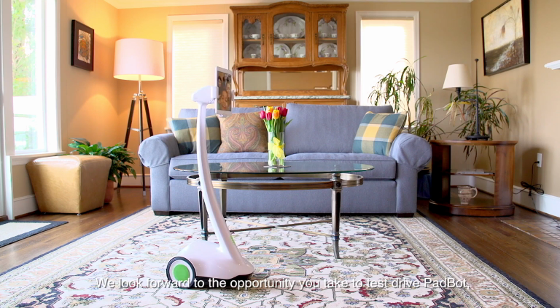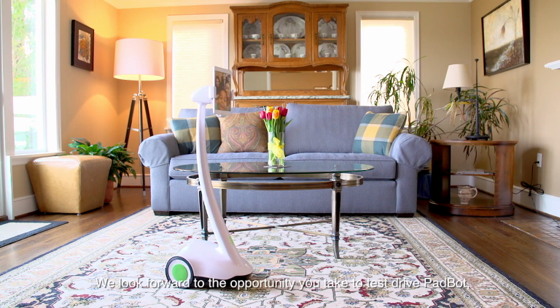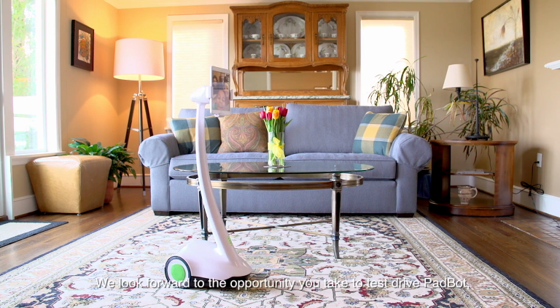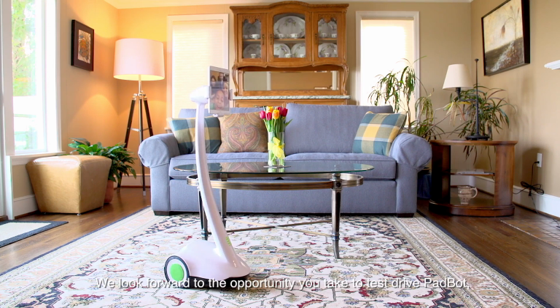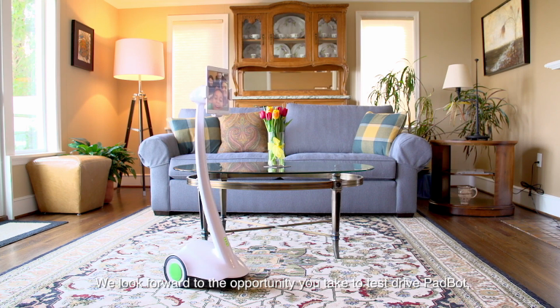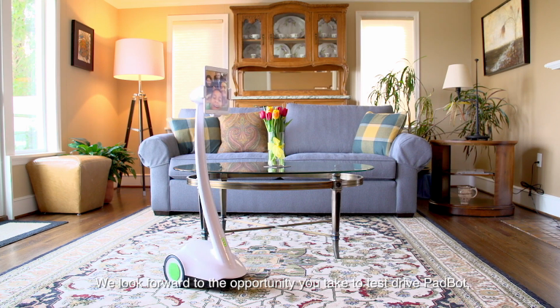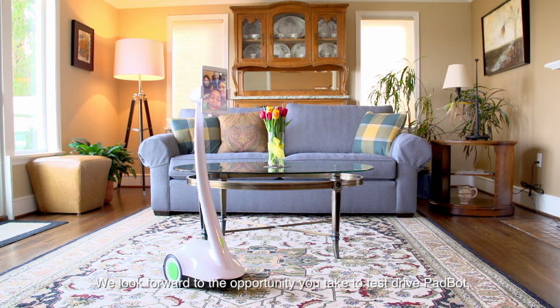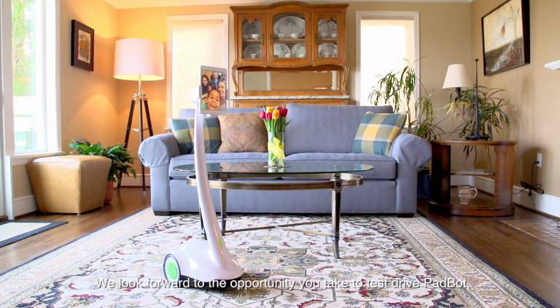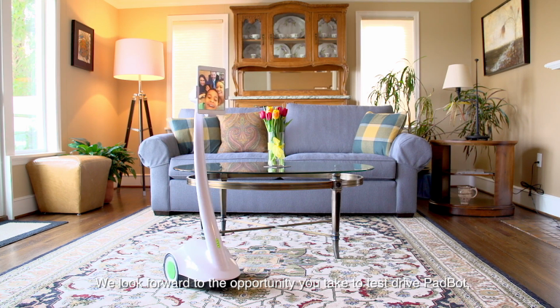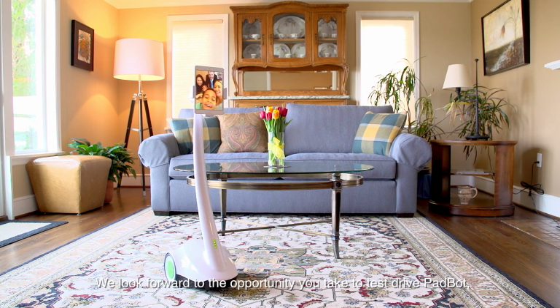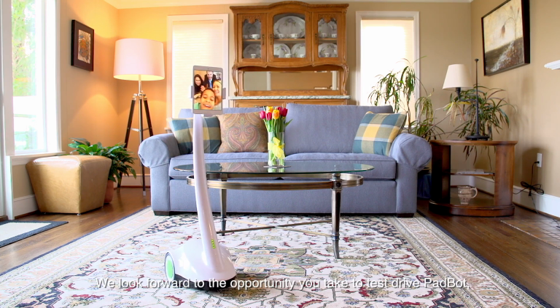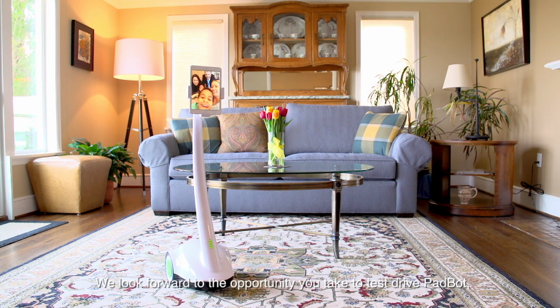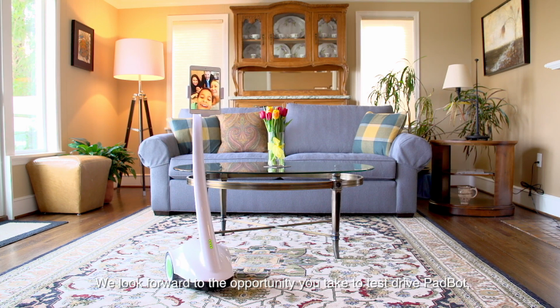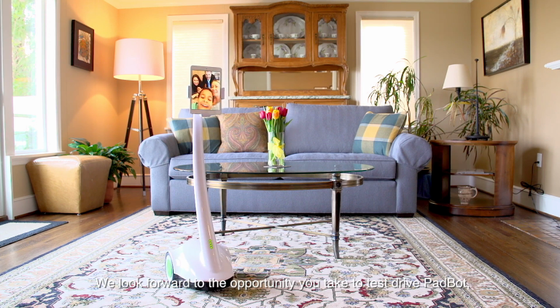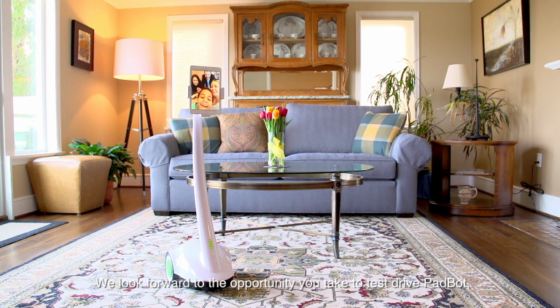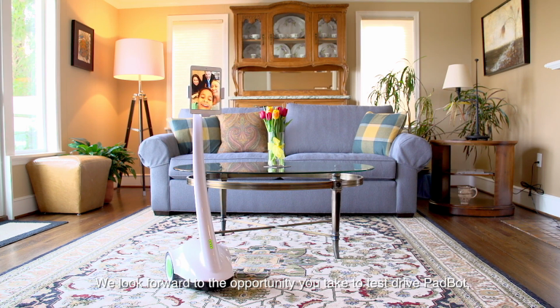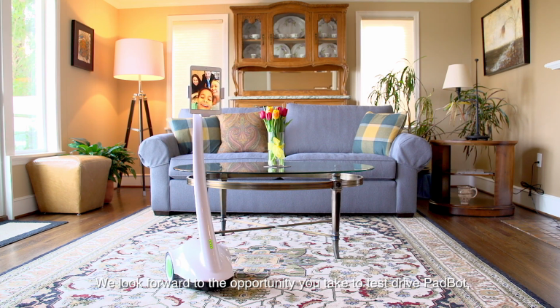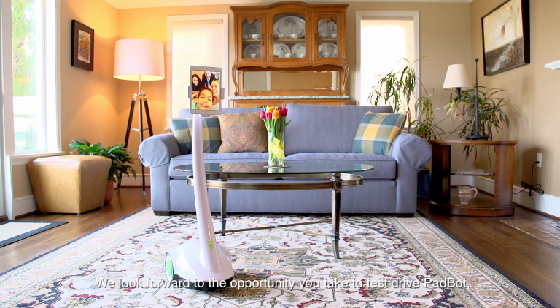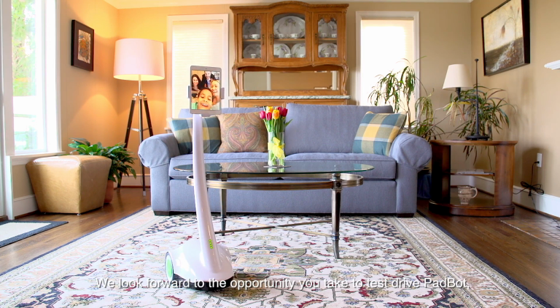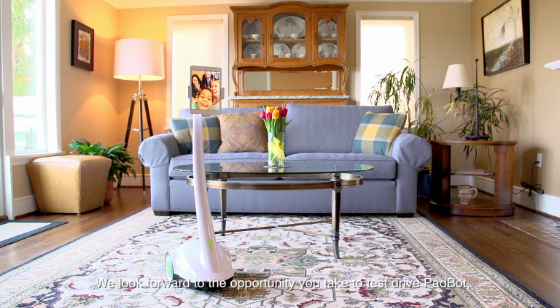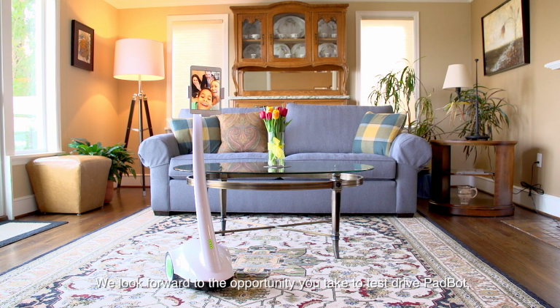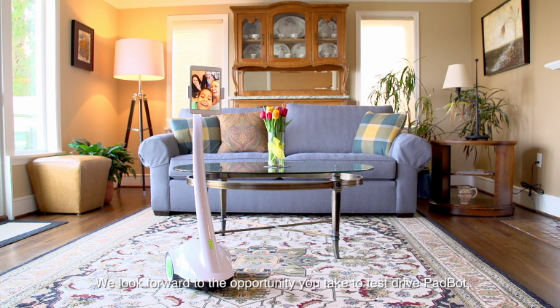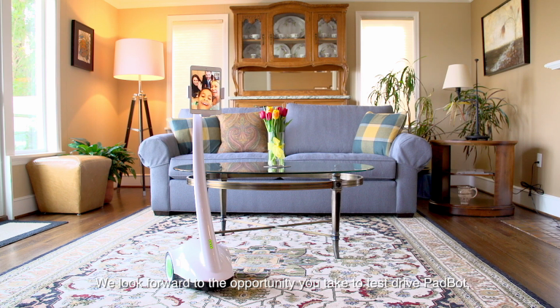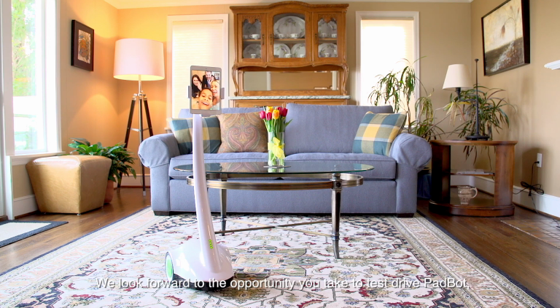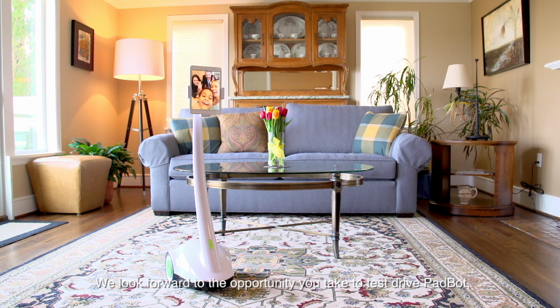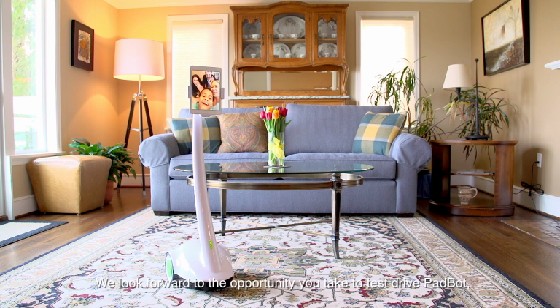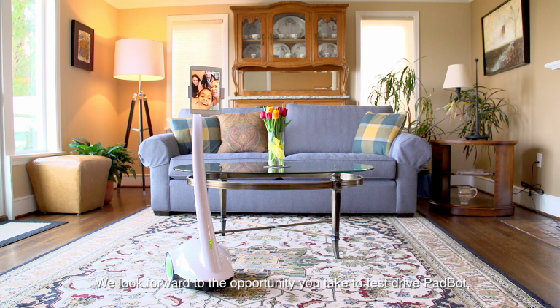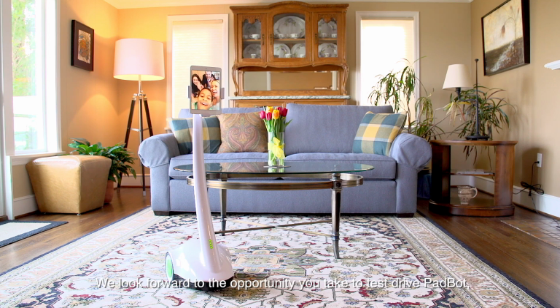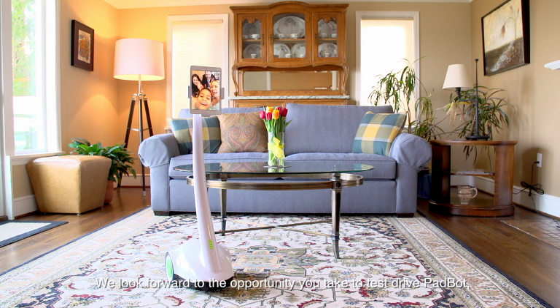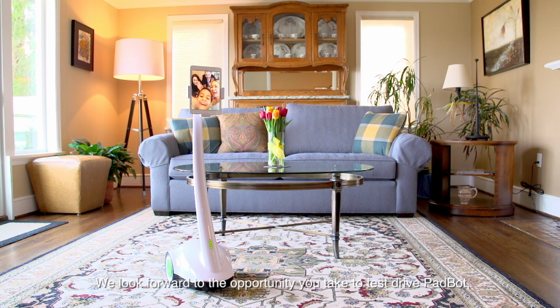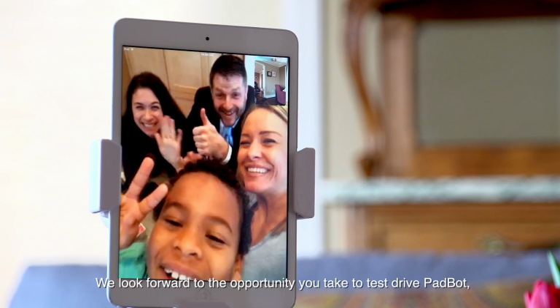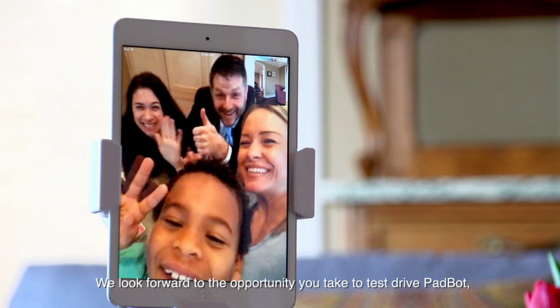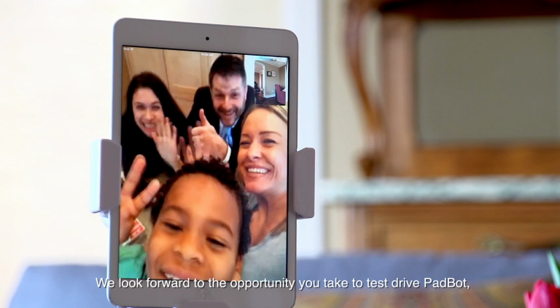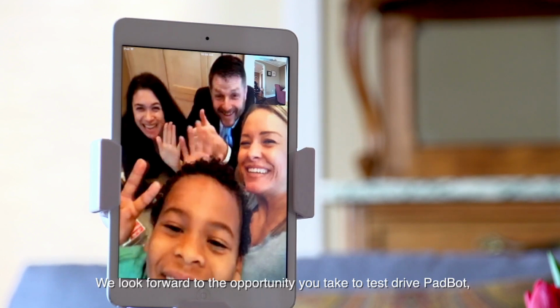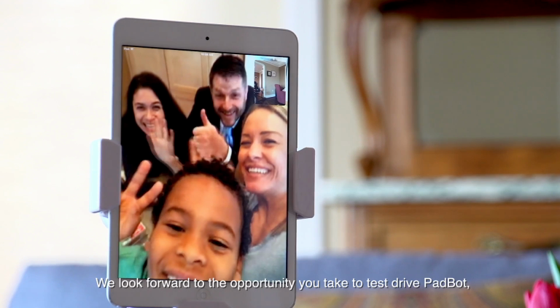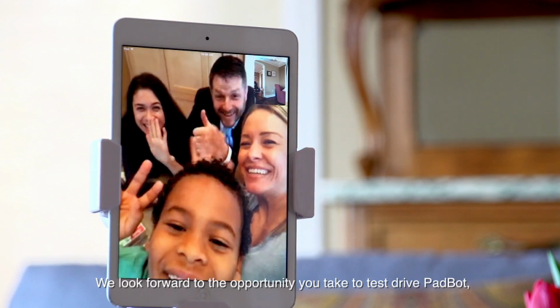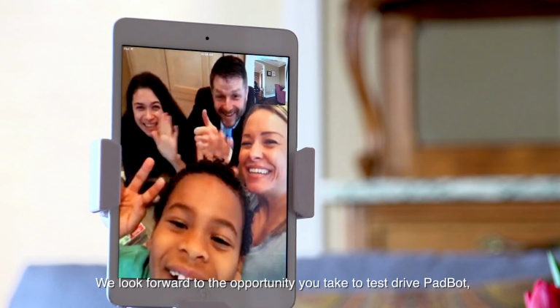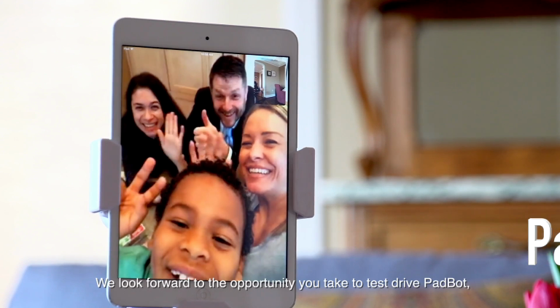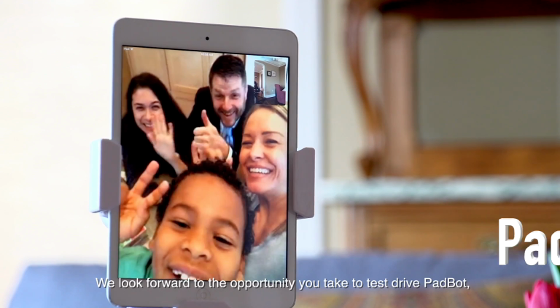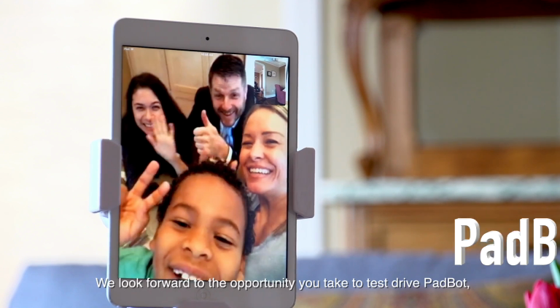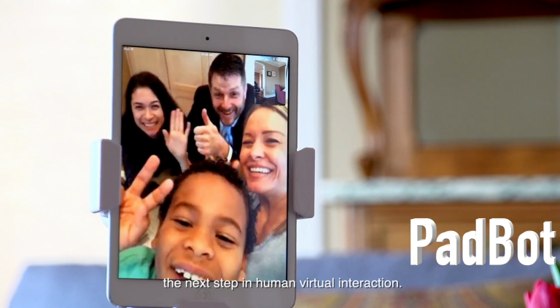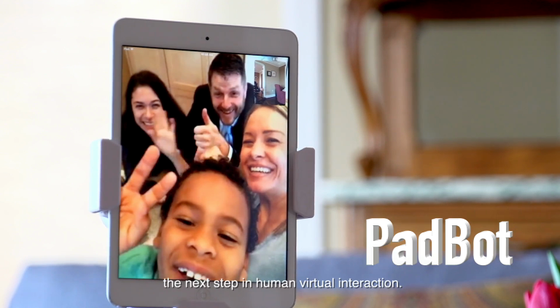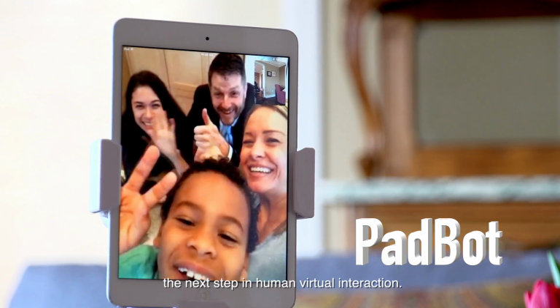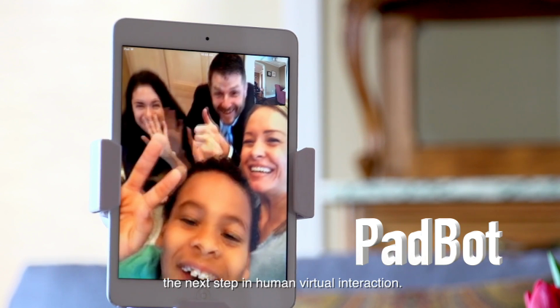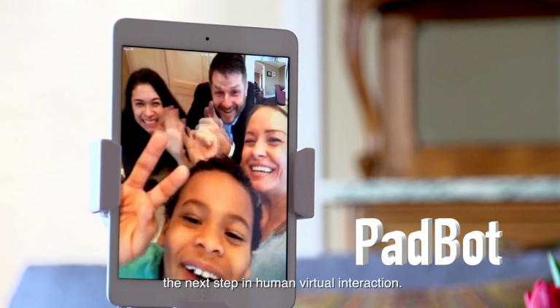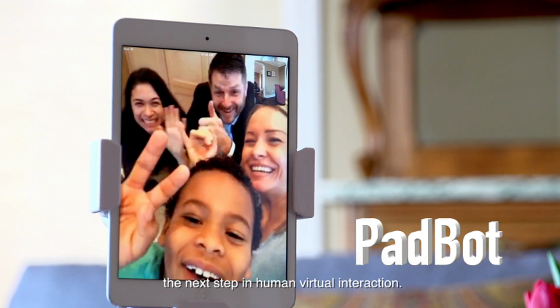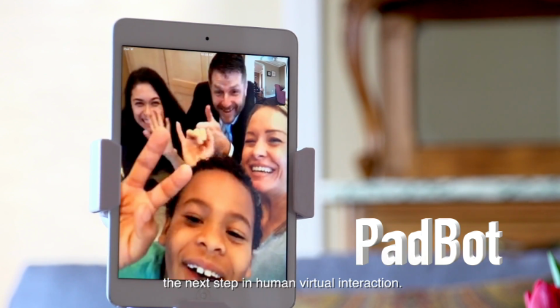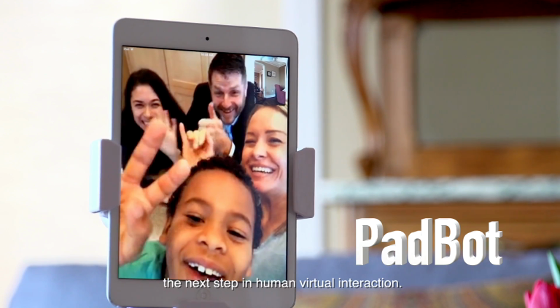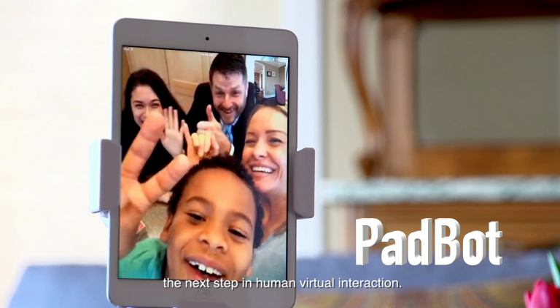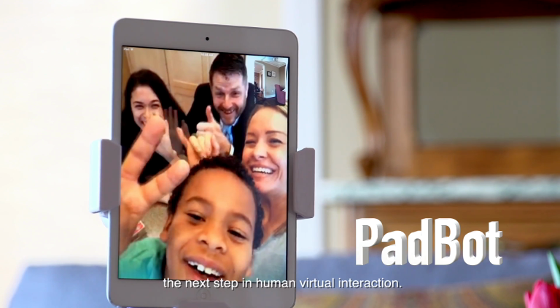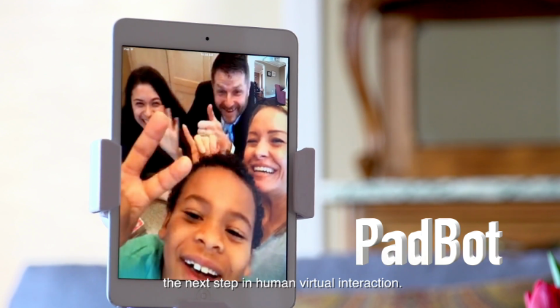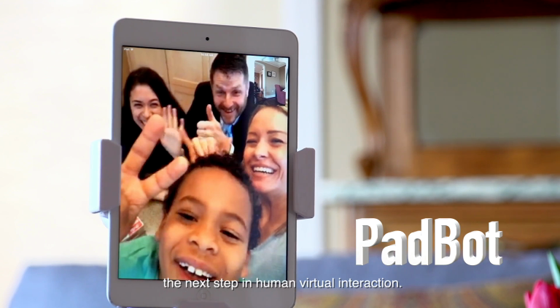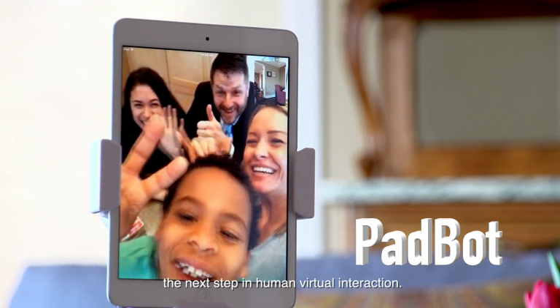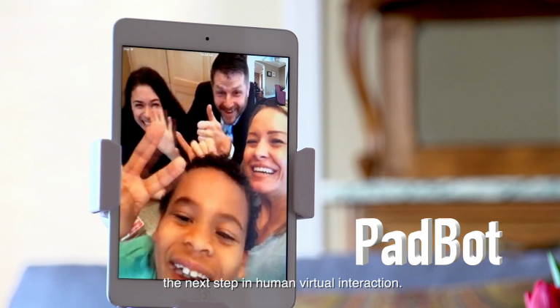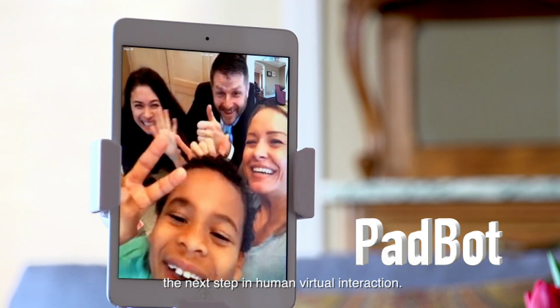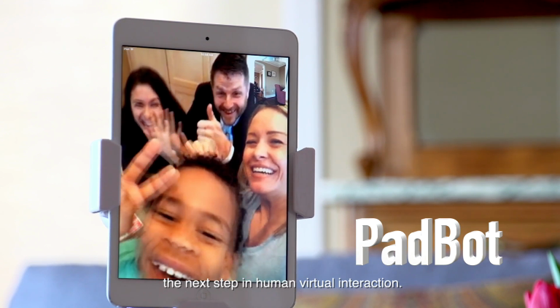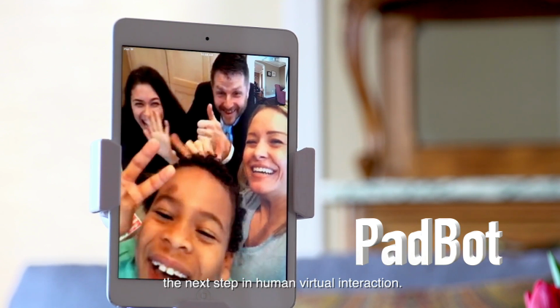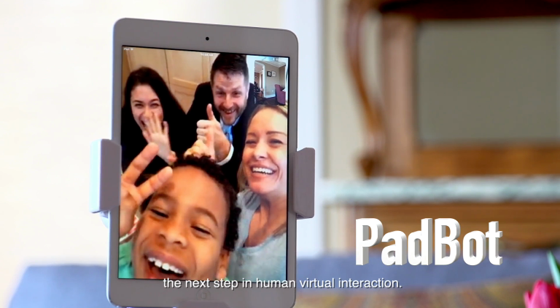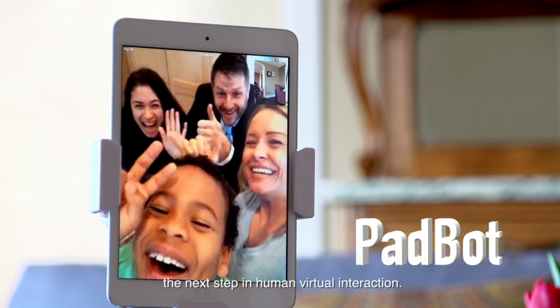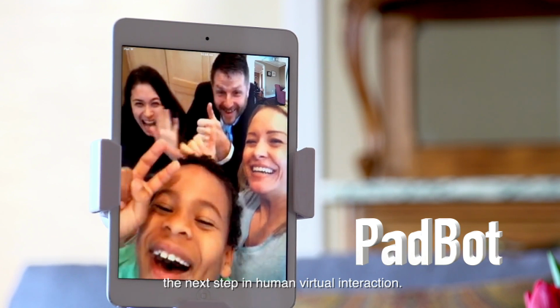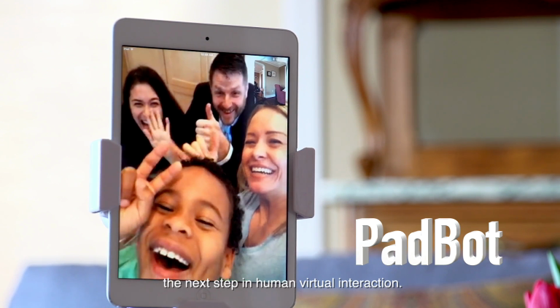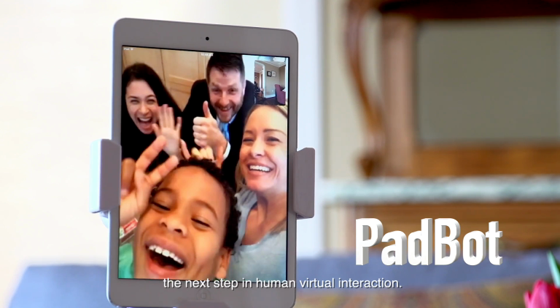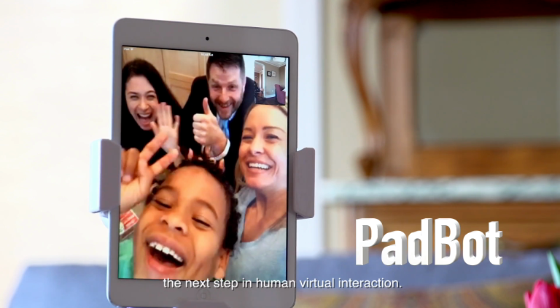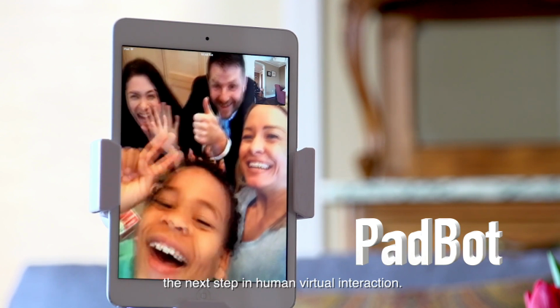We look forward to the opportunity you take to test drive PadBot, the next step in human virtual interaction.